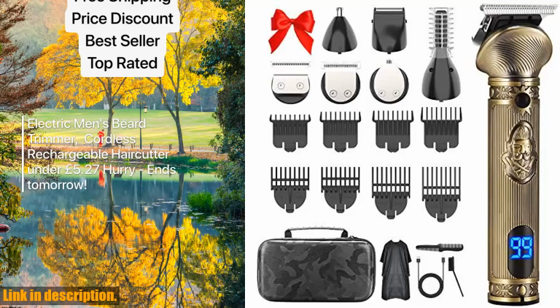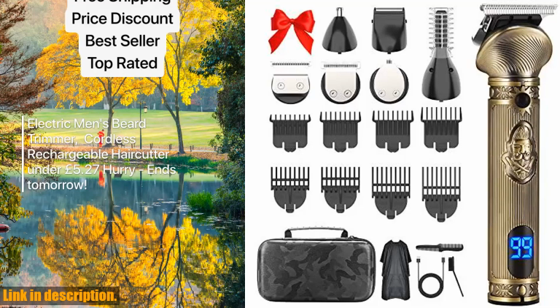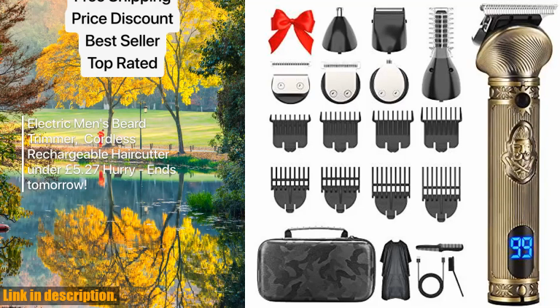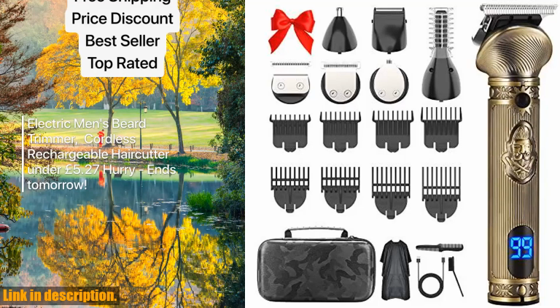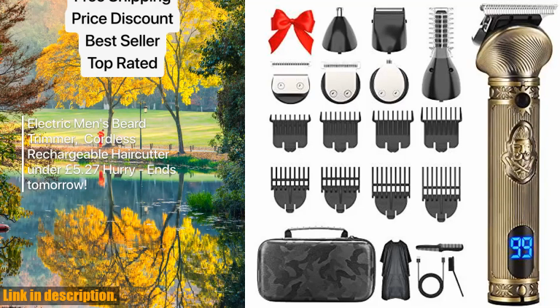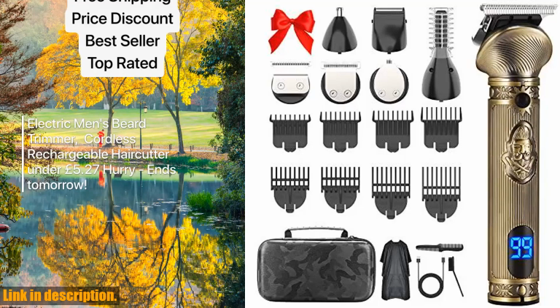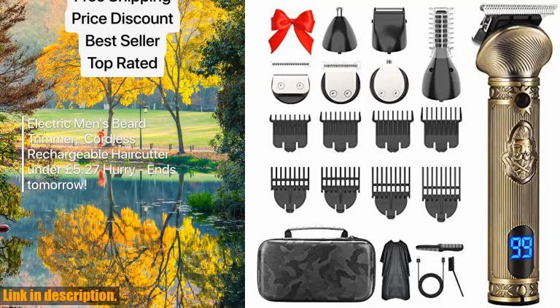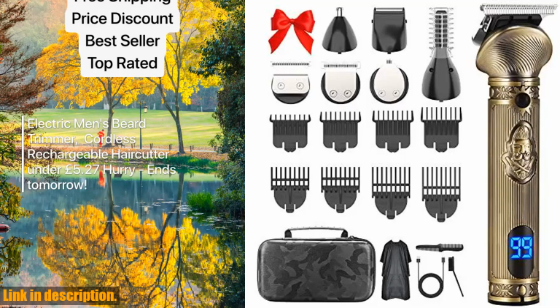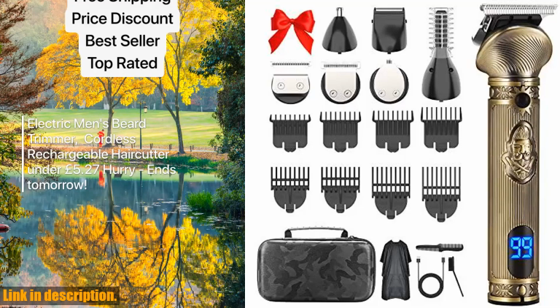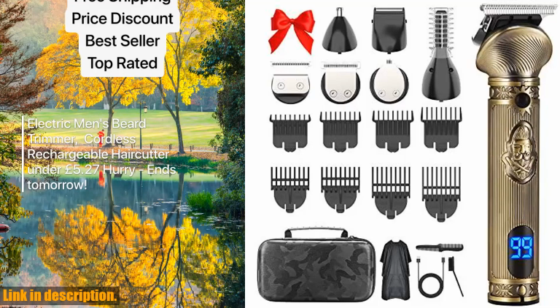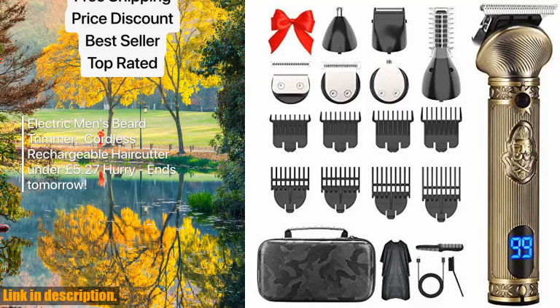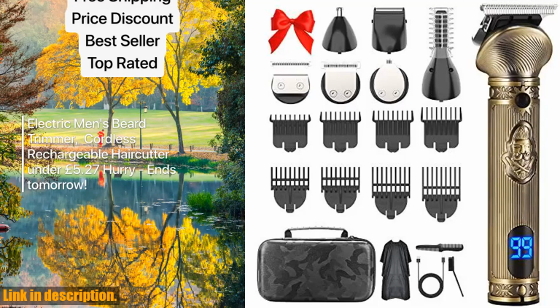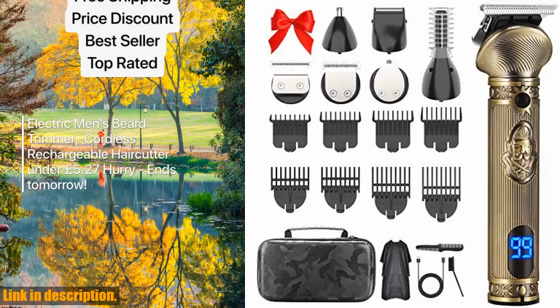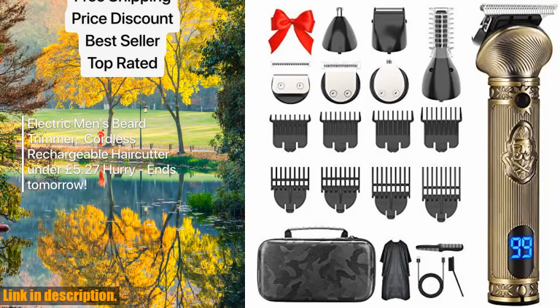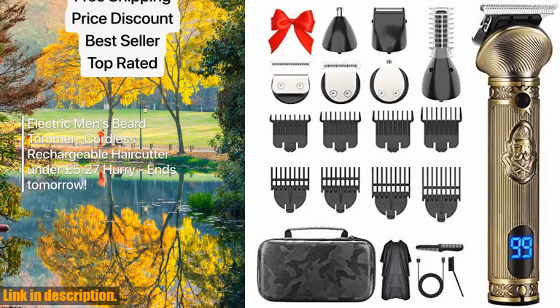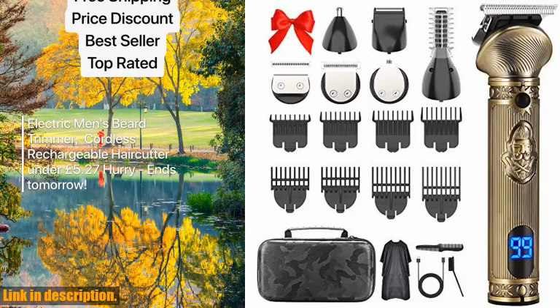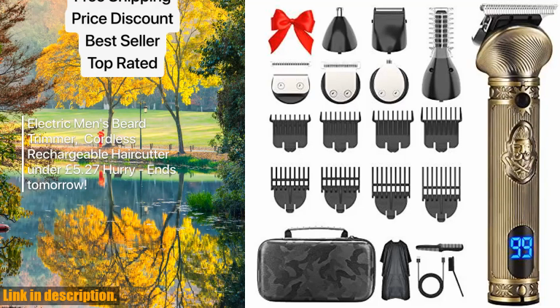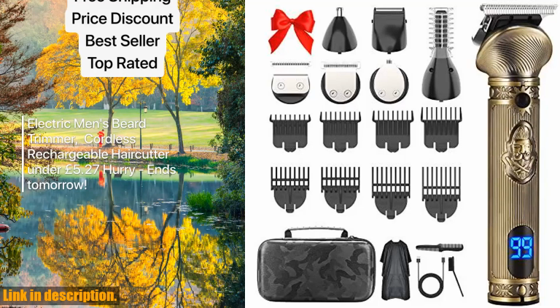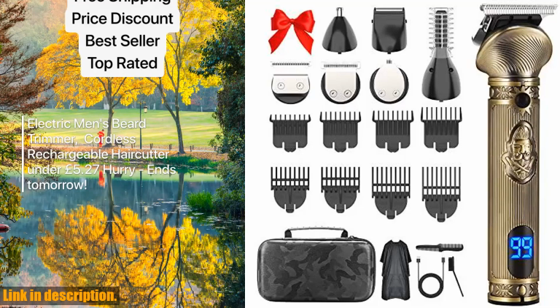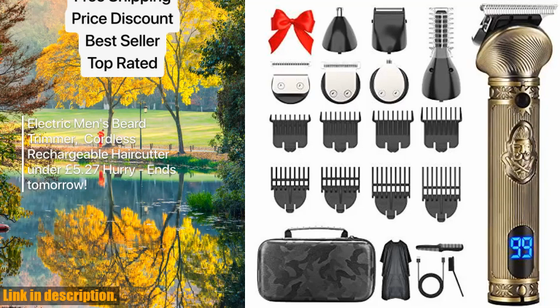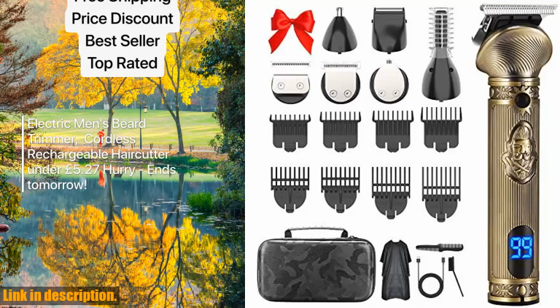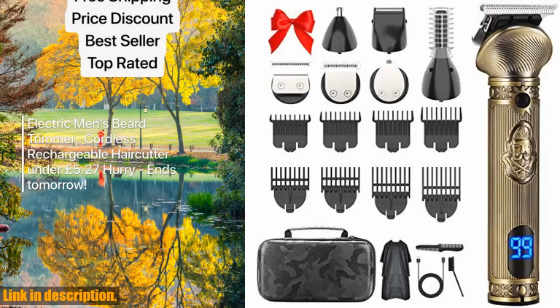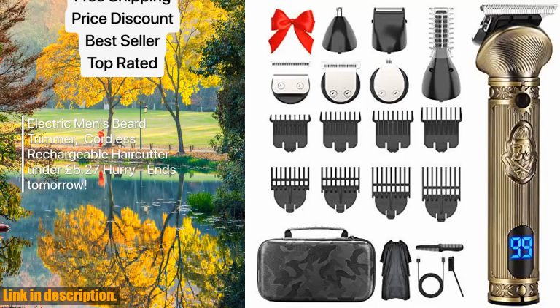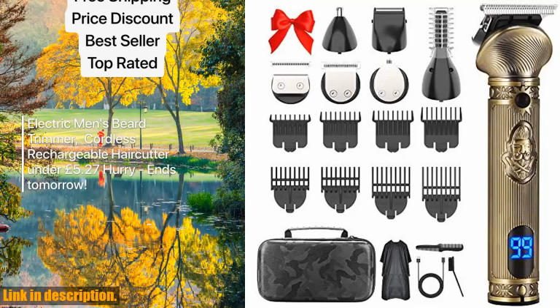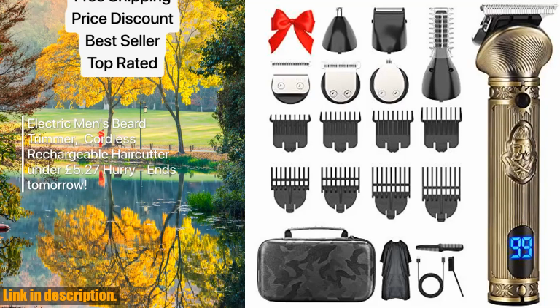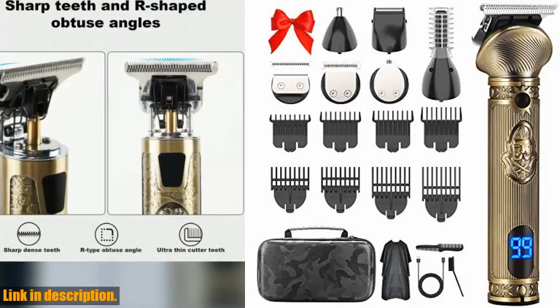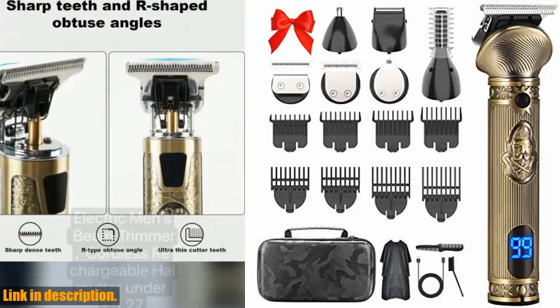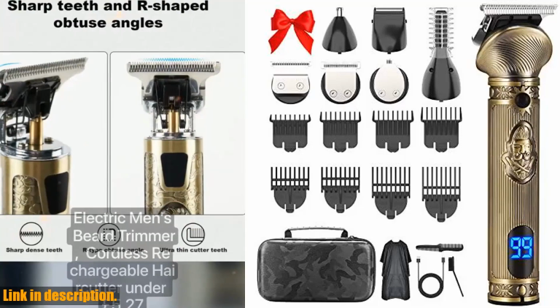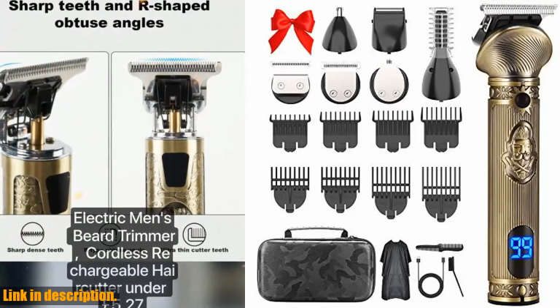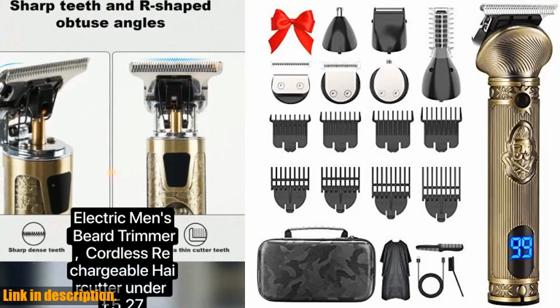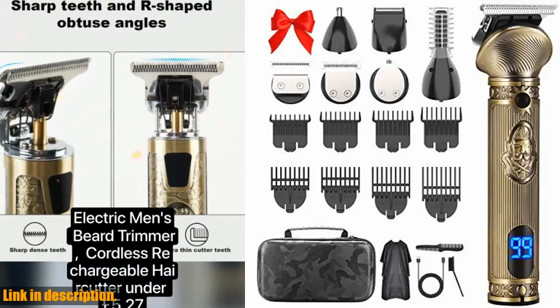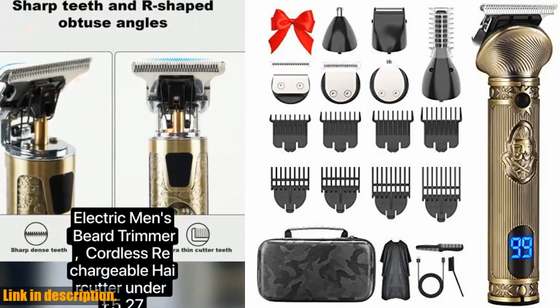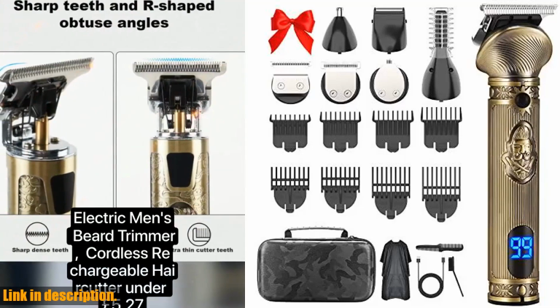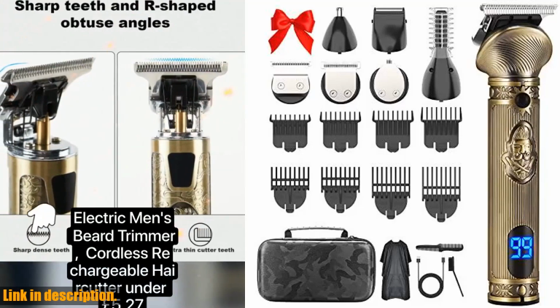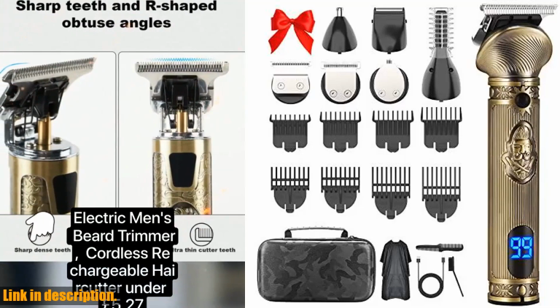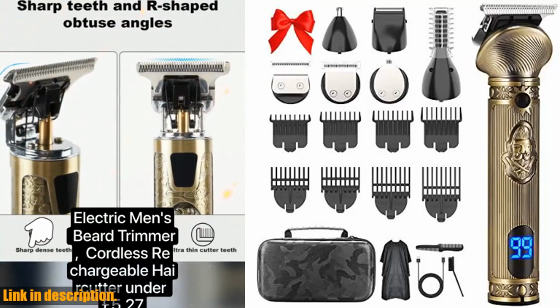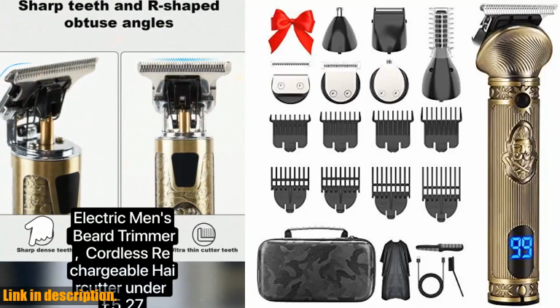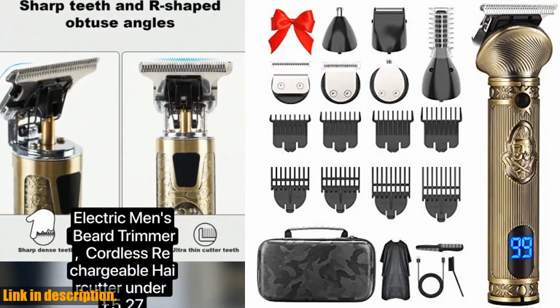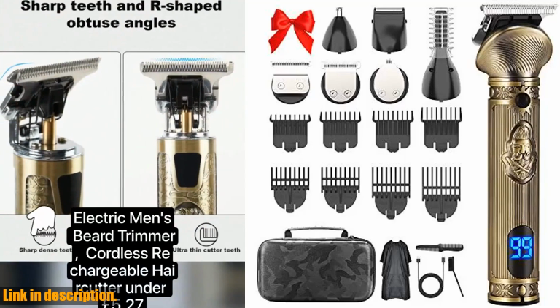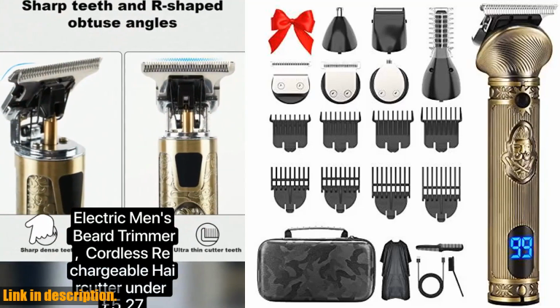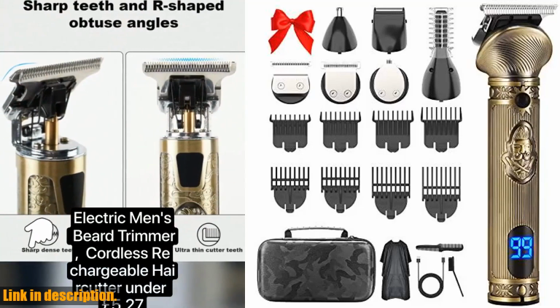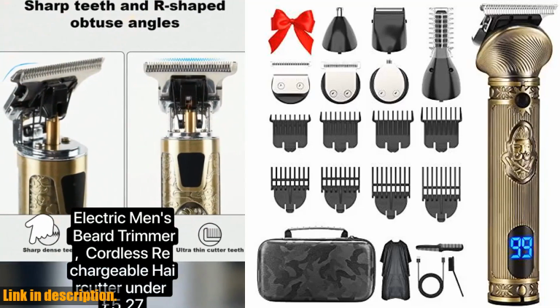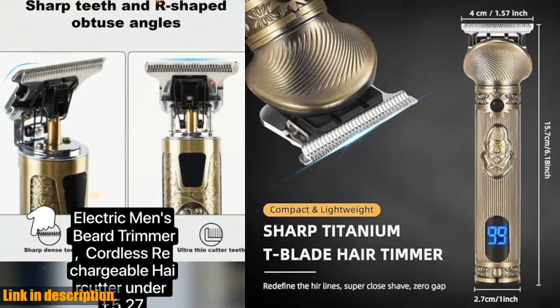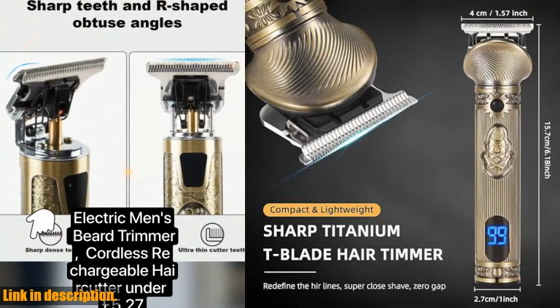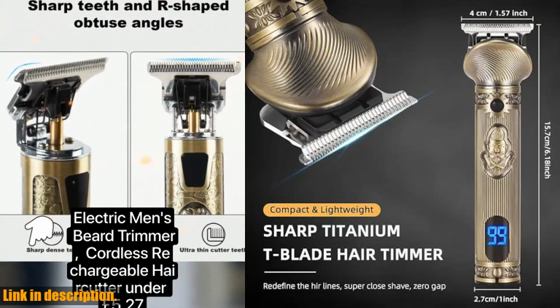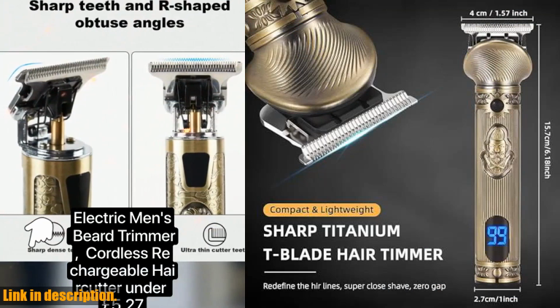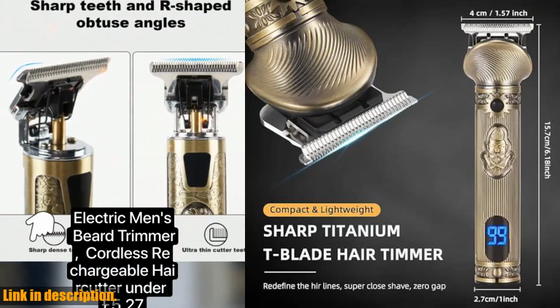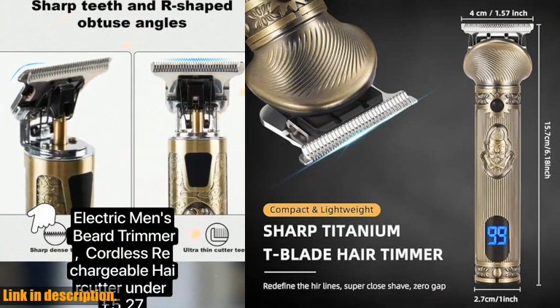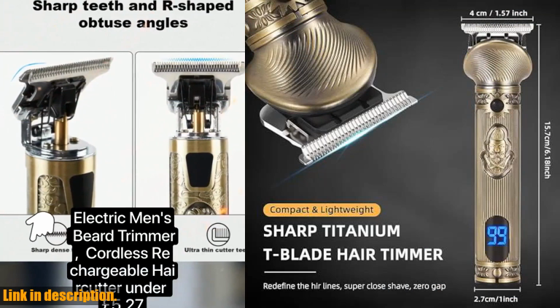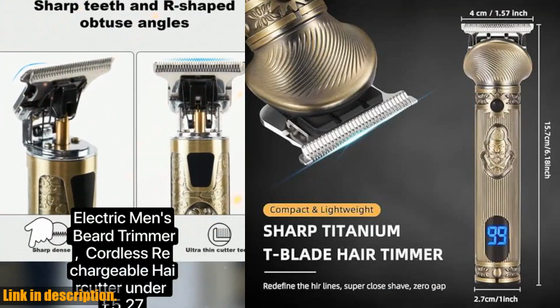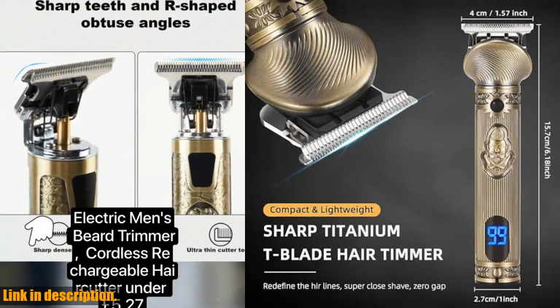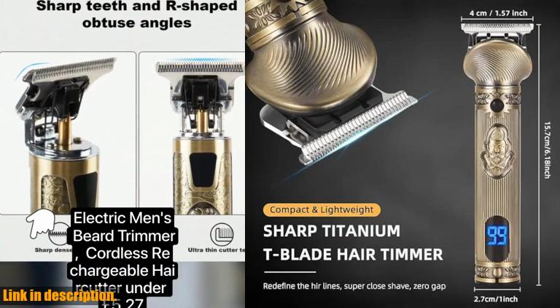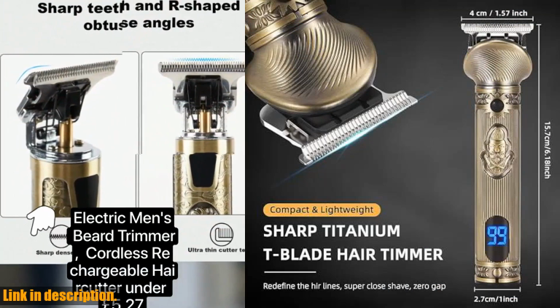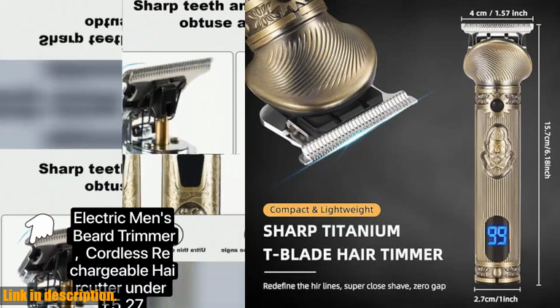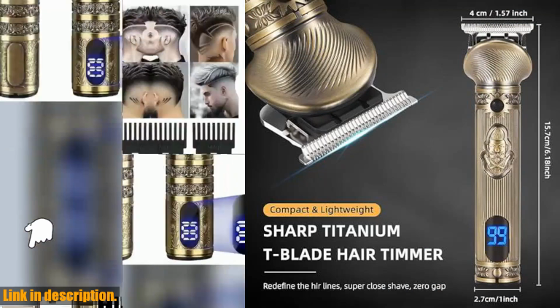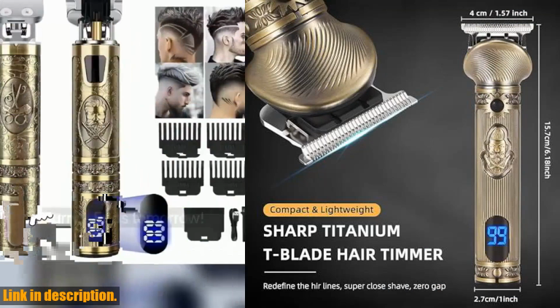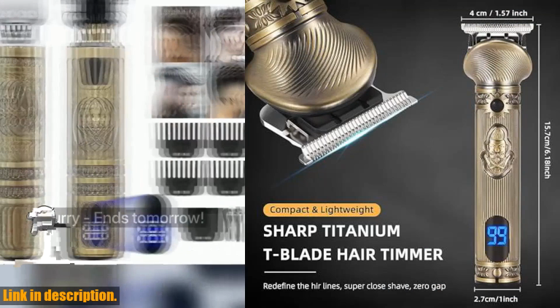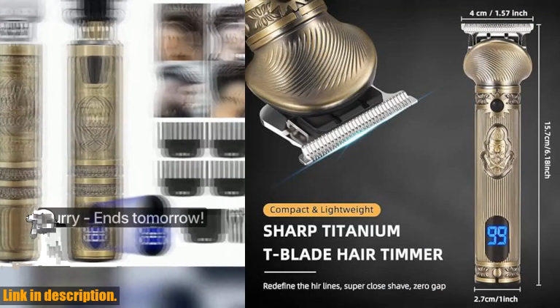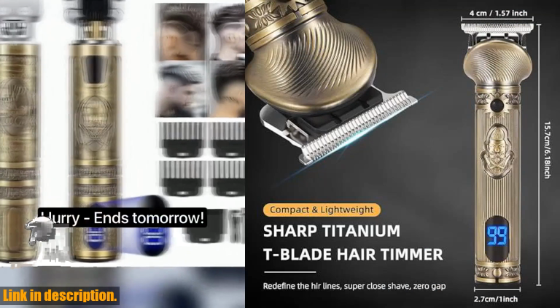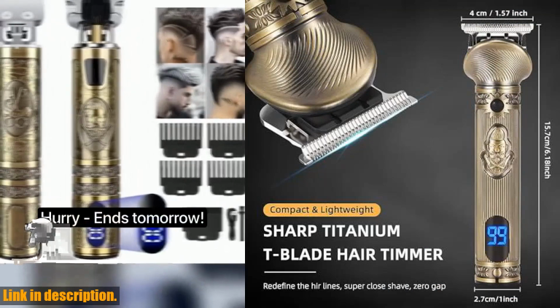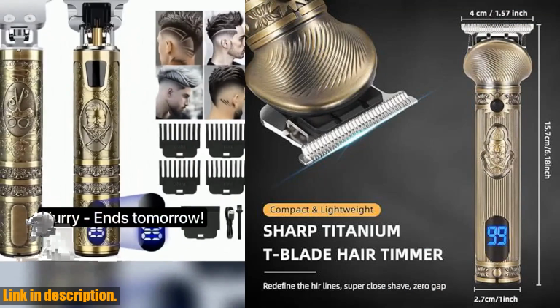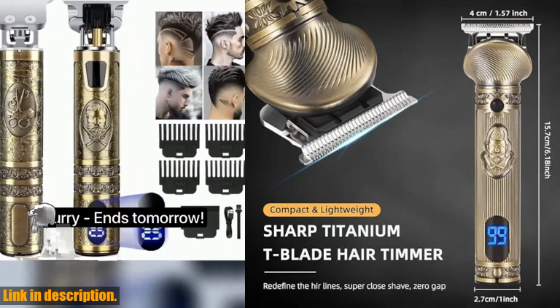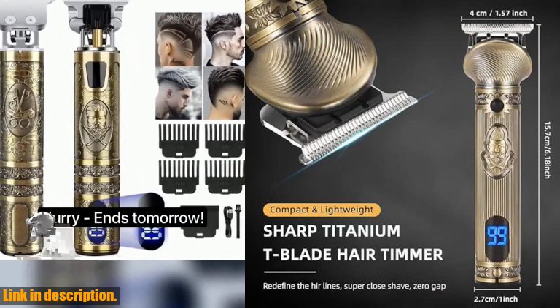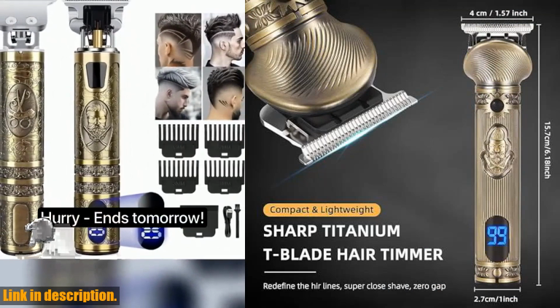Hey there, grooming gurus. Today, we're diving into the world of men's grooming with the Rehoyo 6-in-1 Professional Beard Trimming Kit.